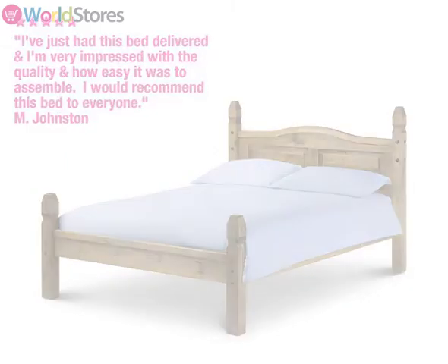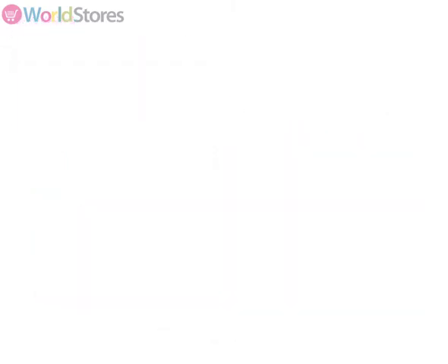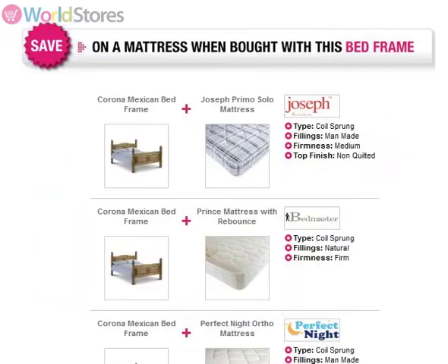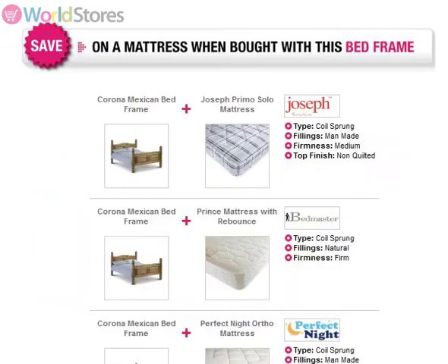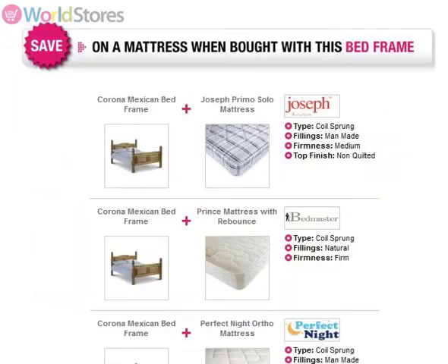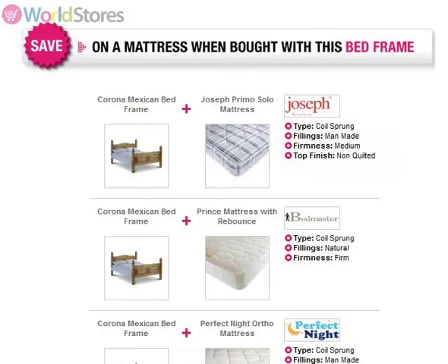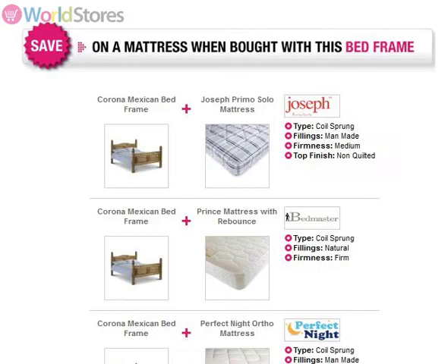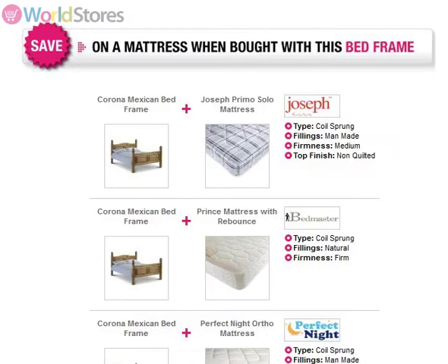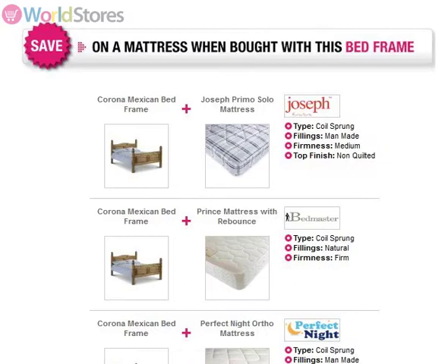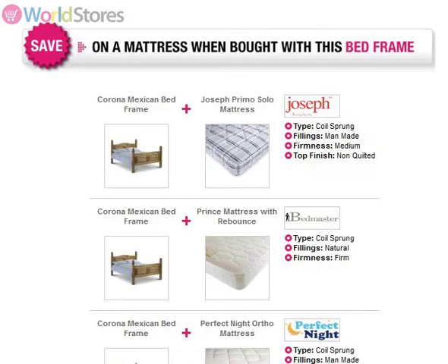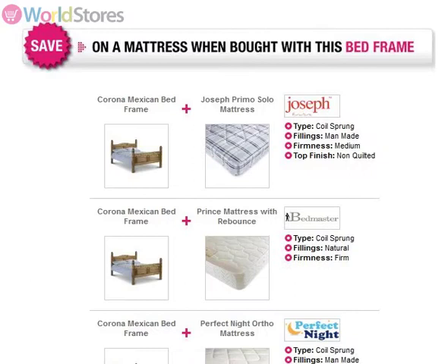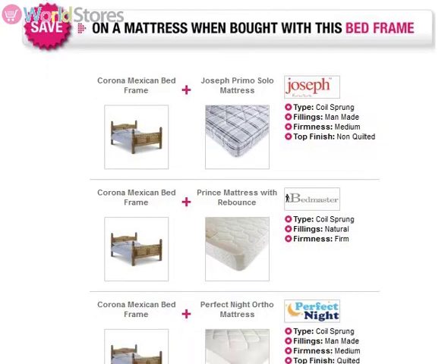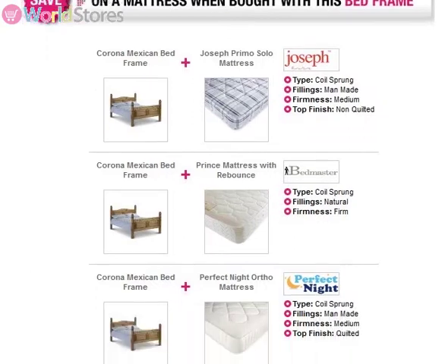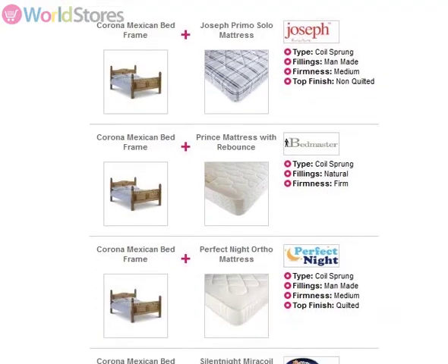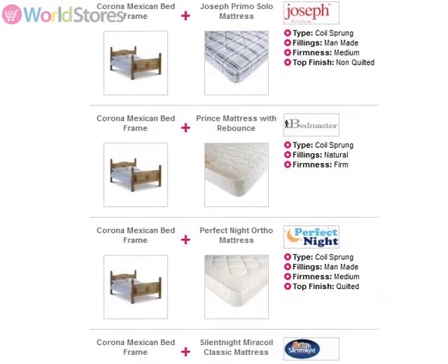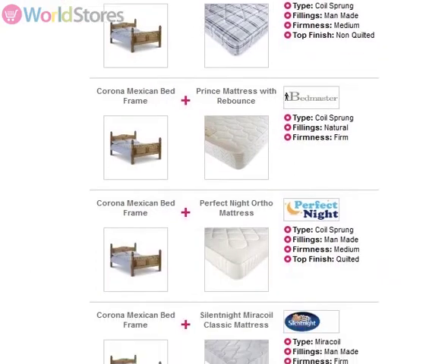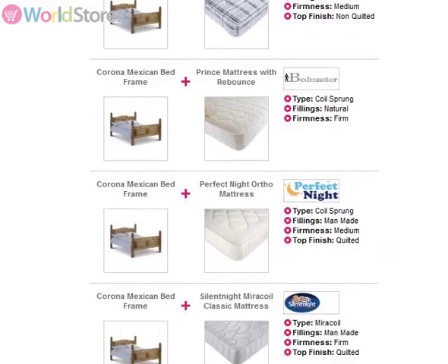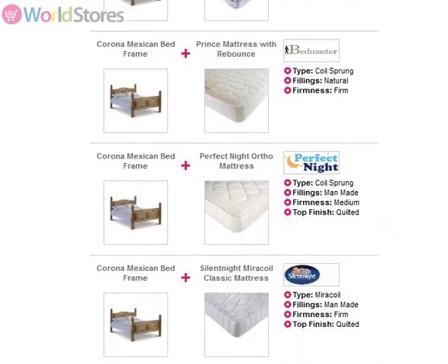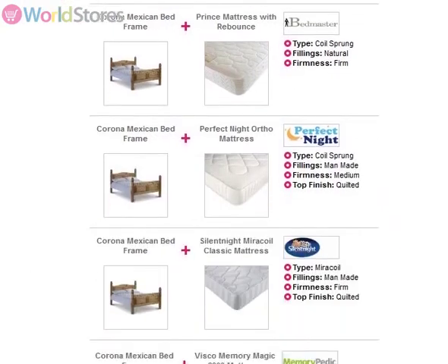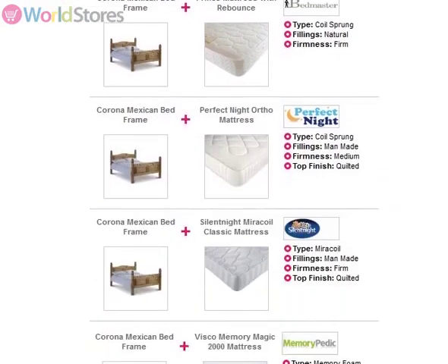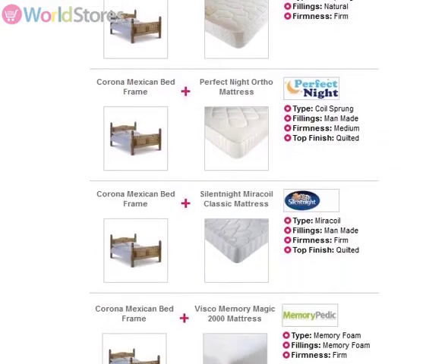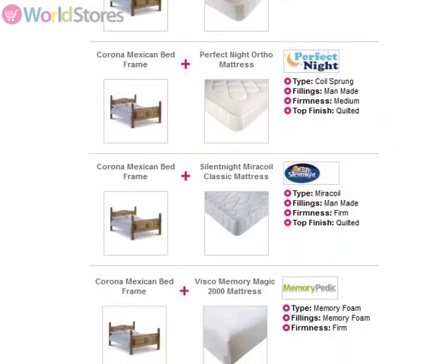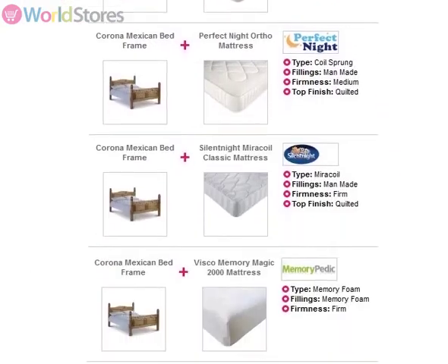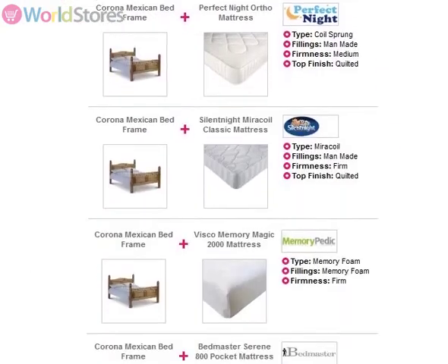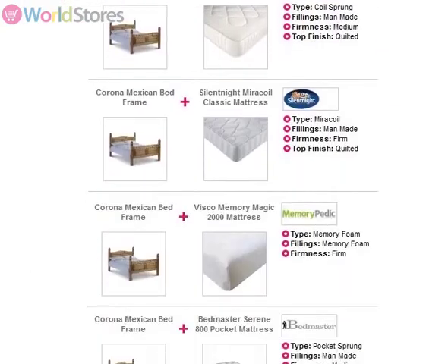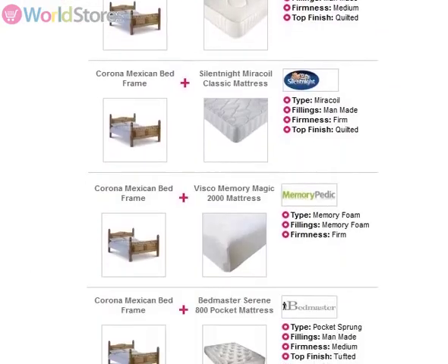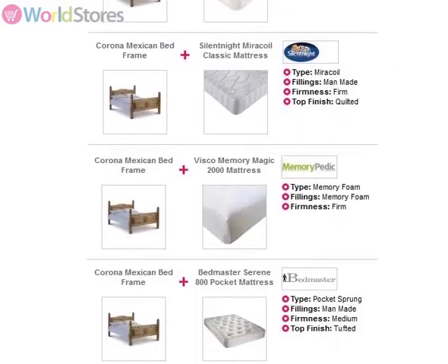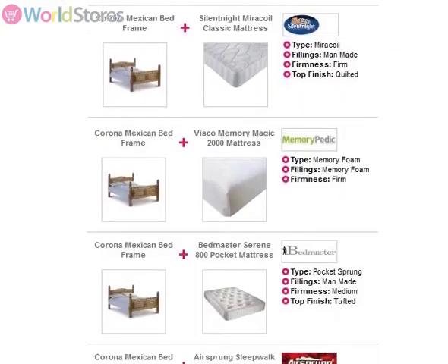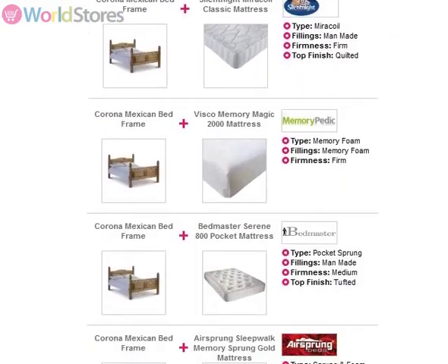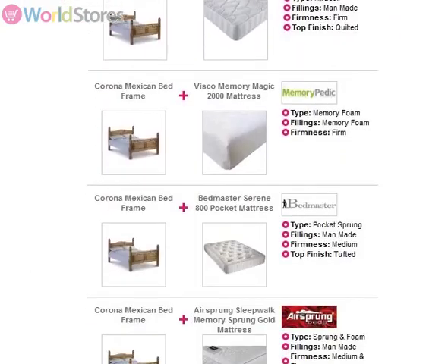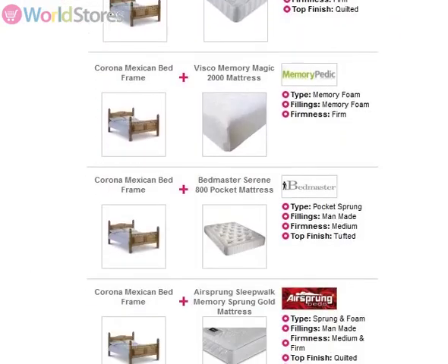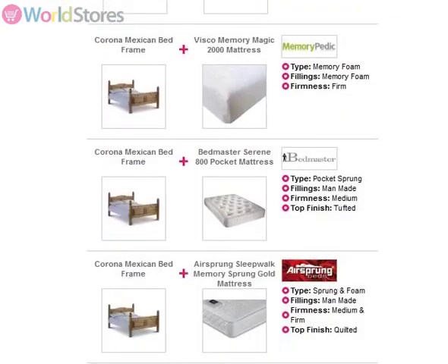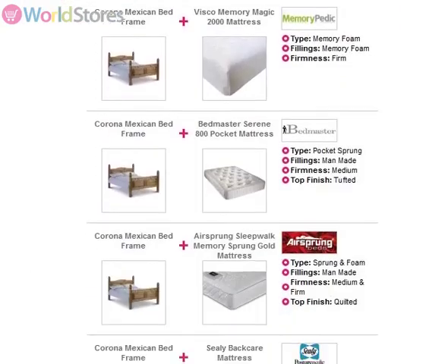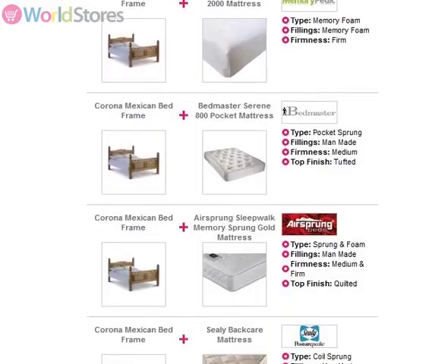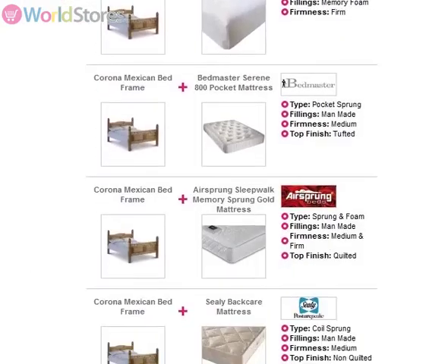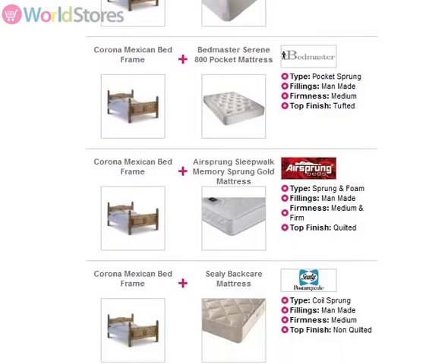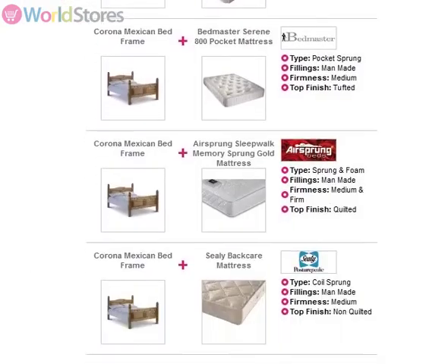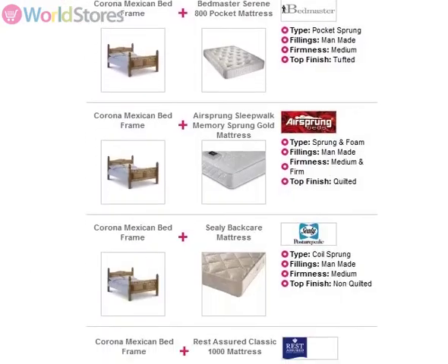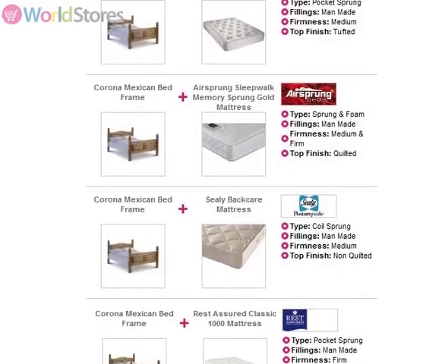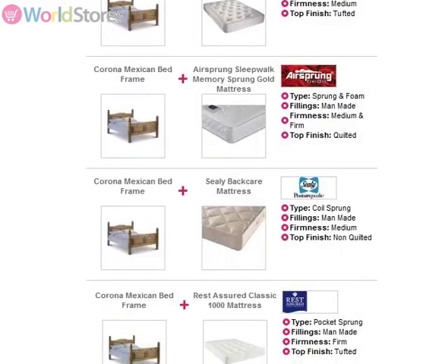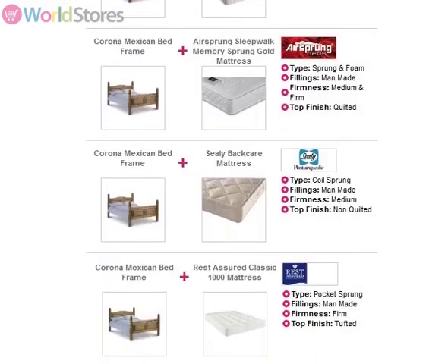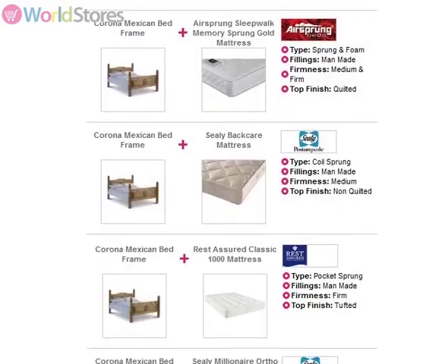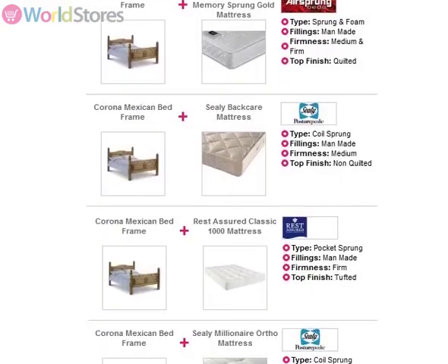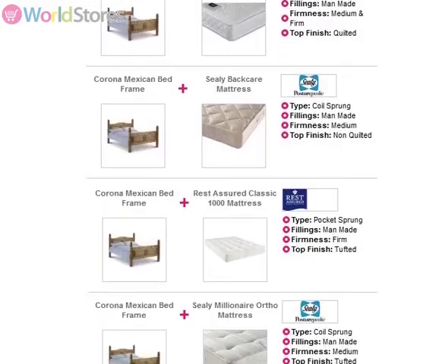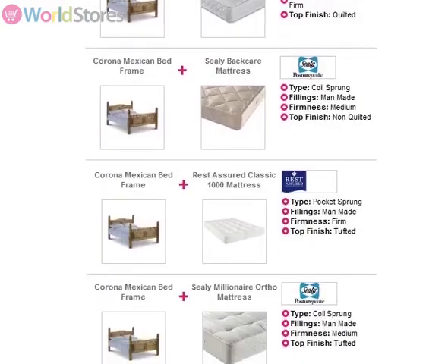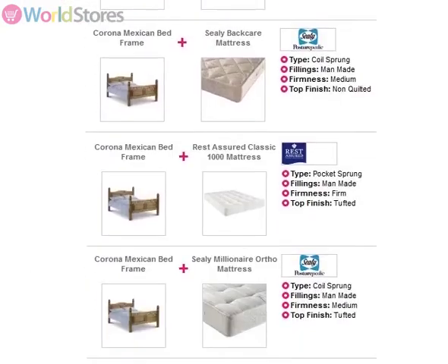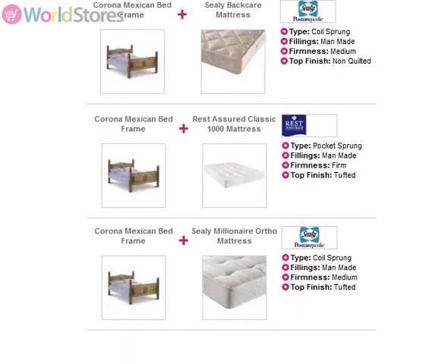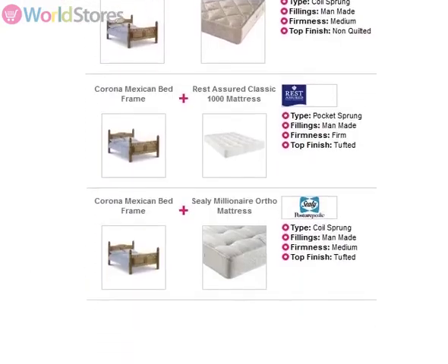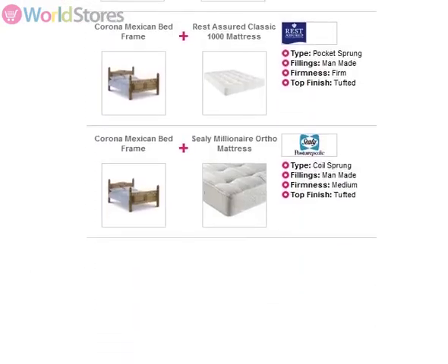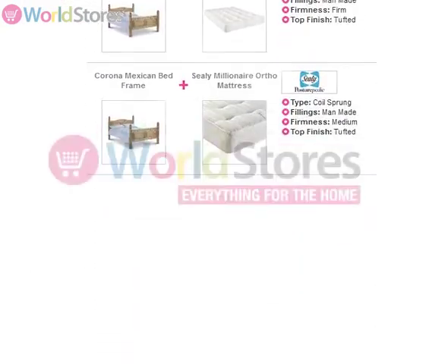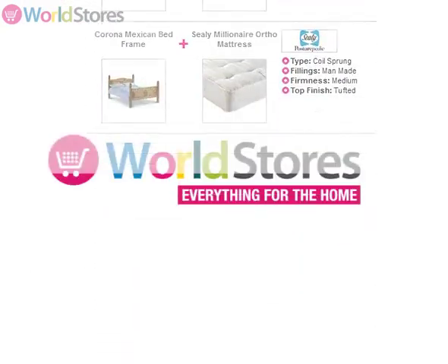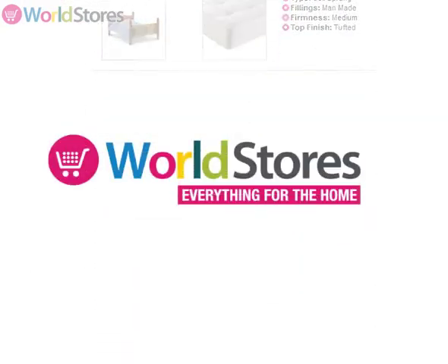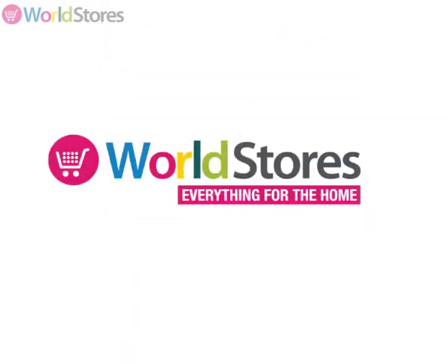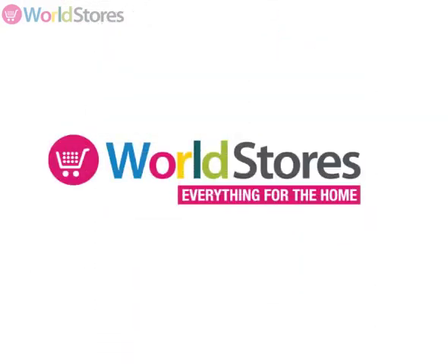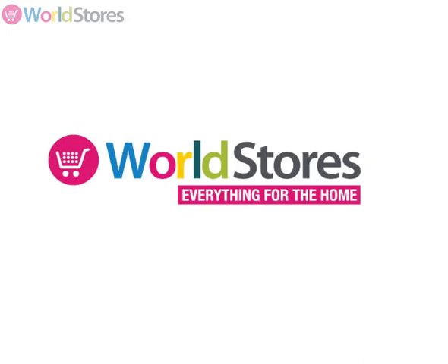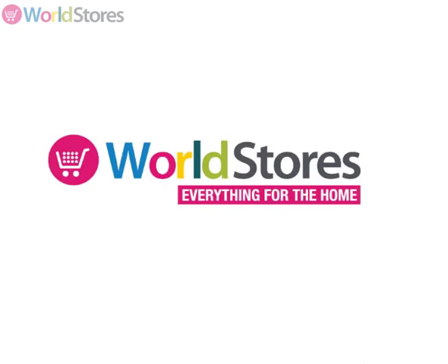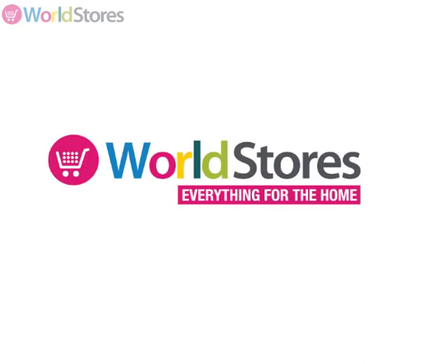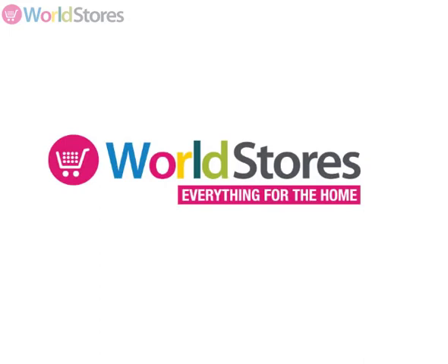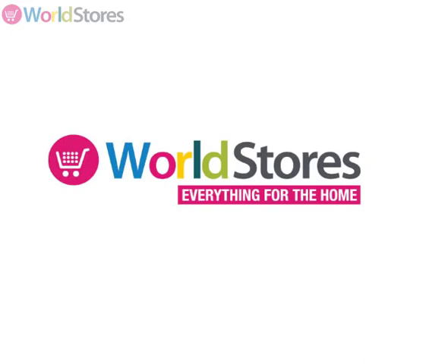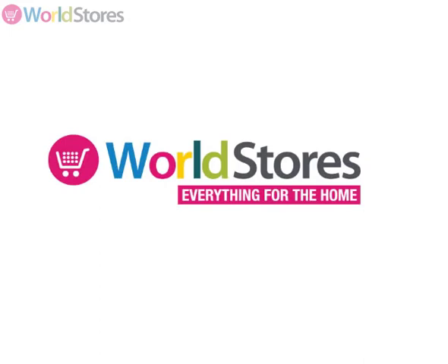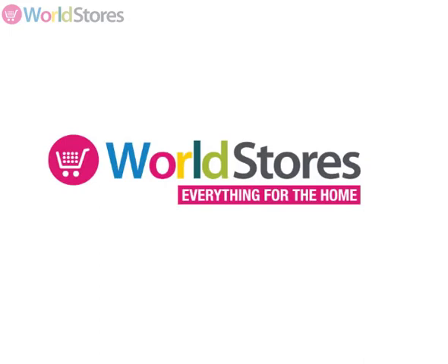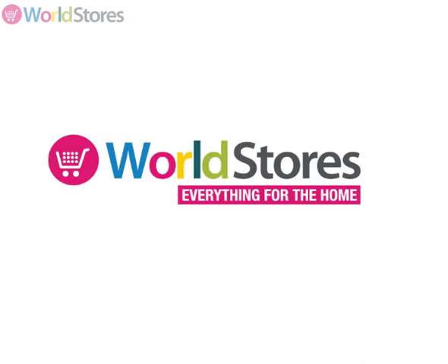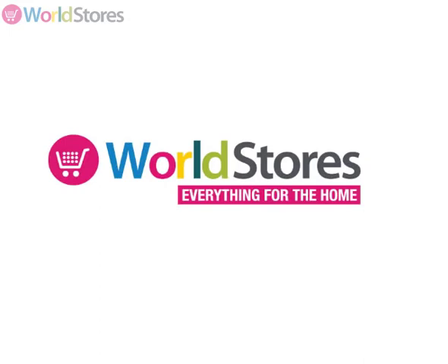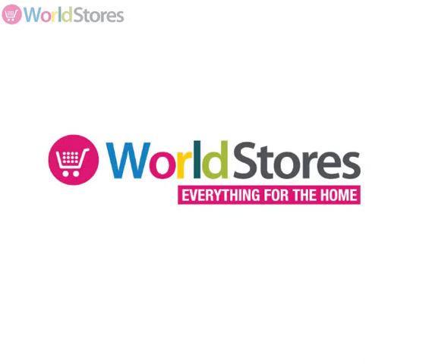Save money on a mattress when you opt for one of our bed frame and mattress bundles. Please see the product page for more information.